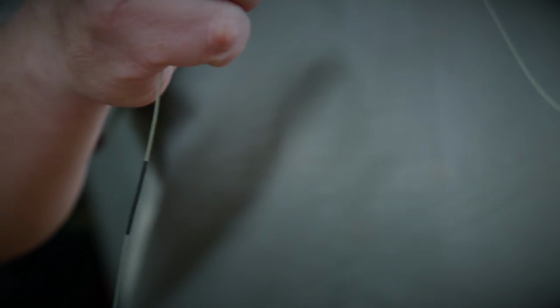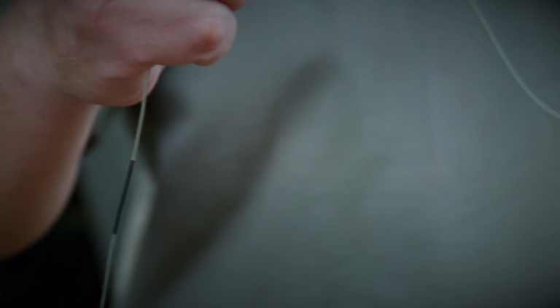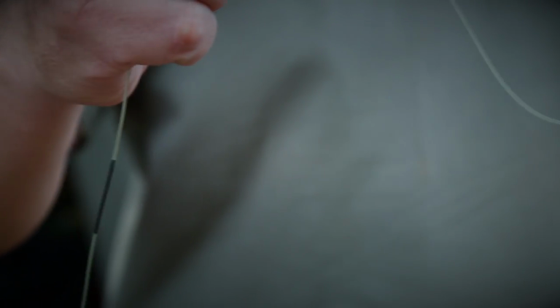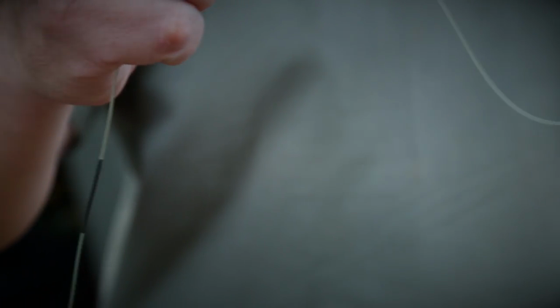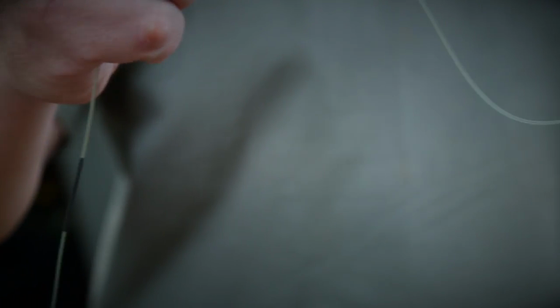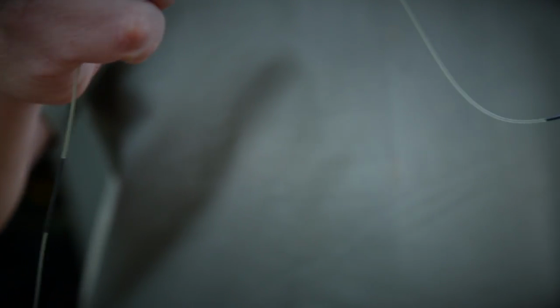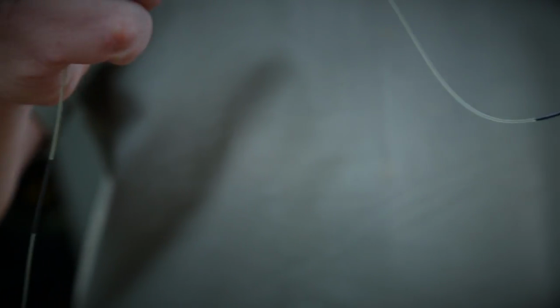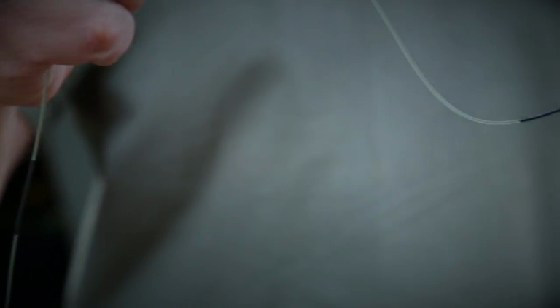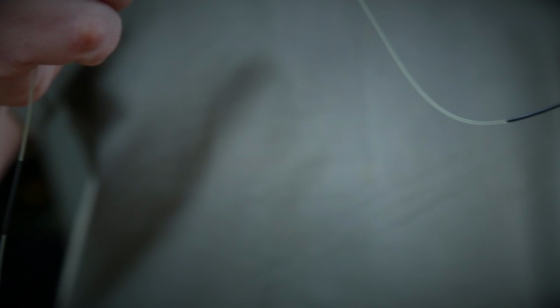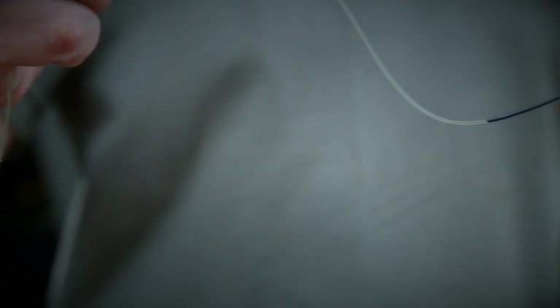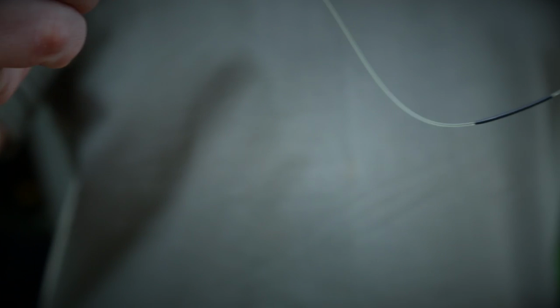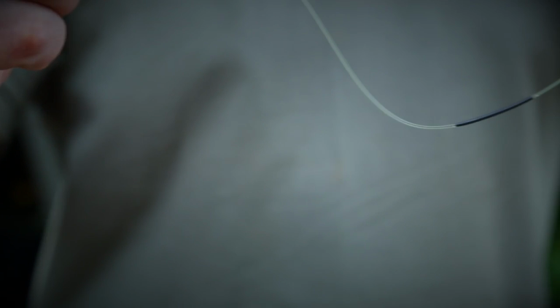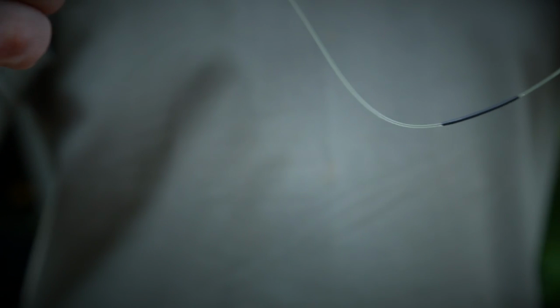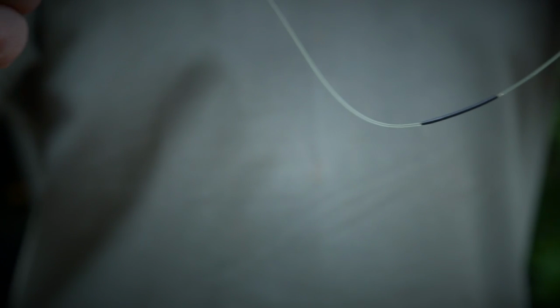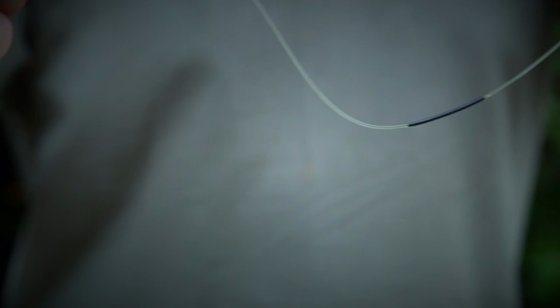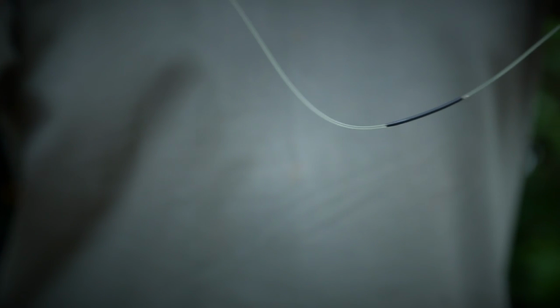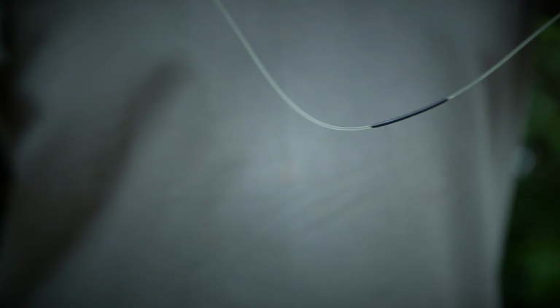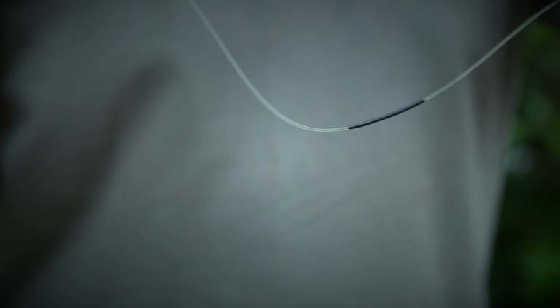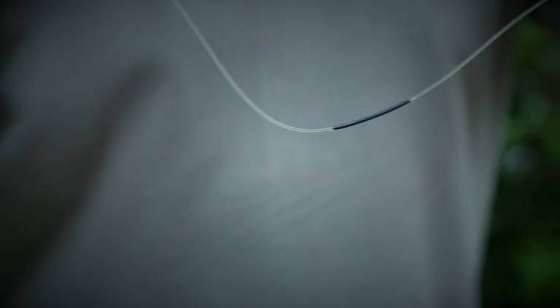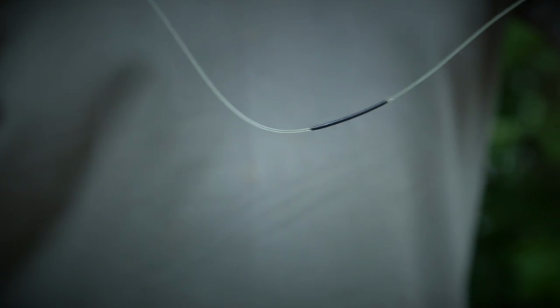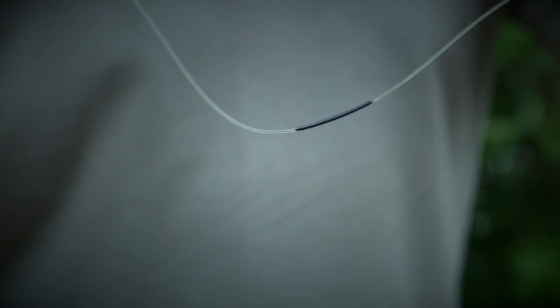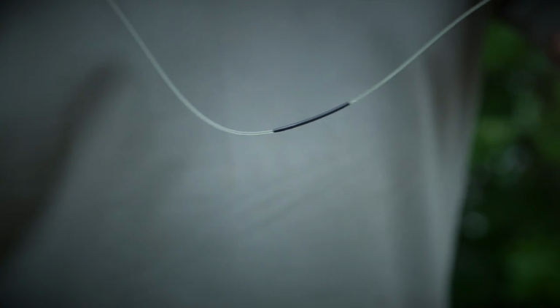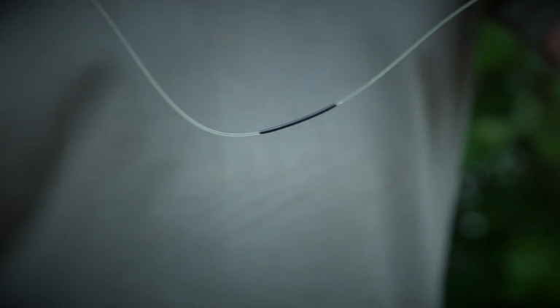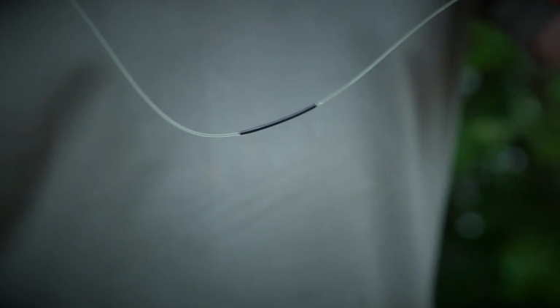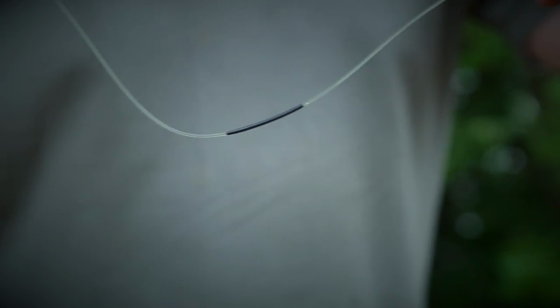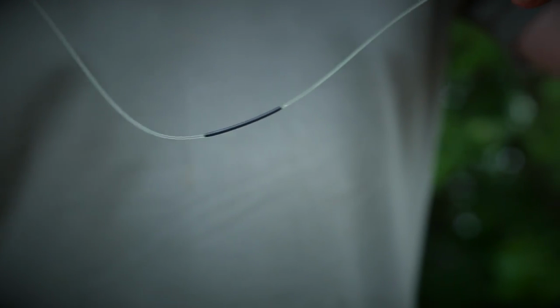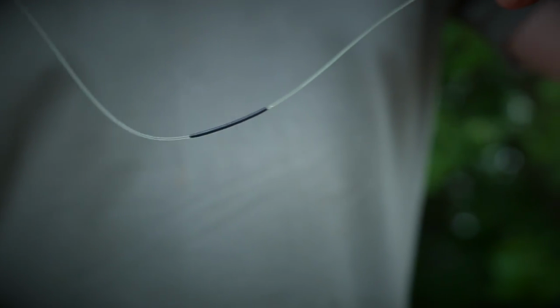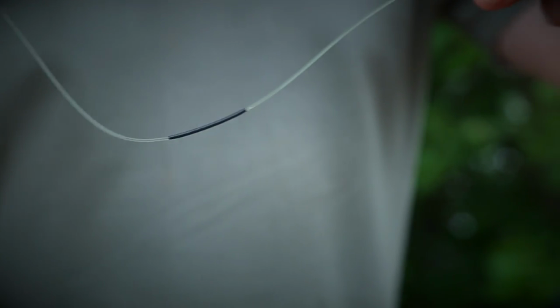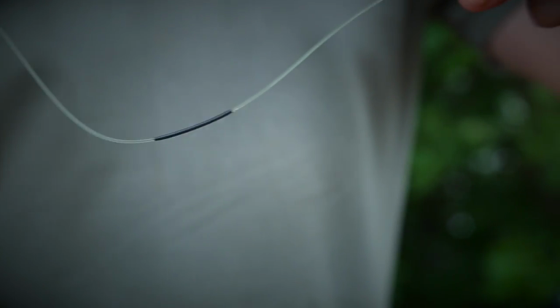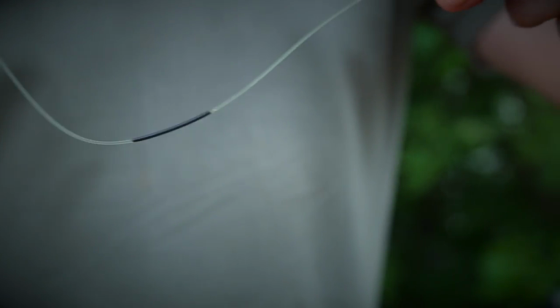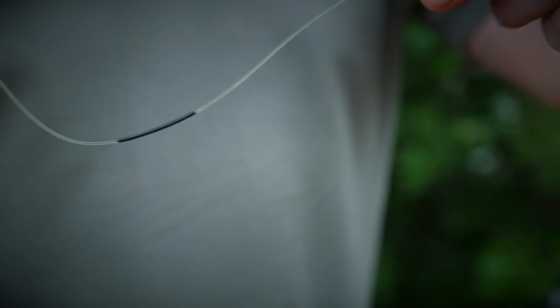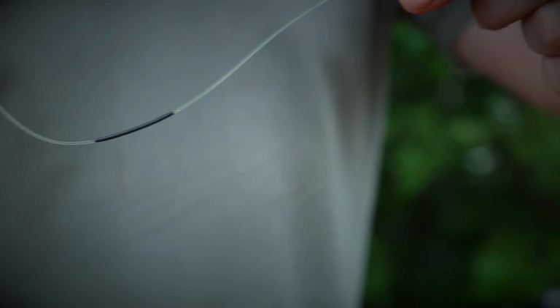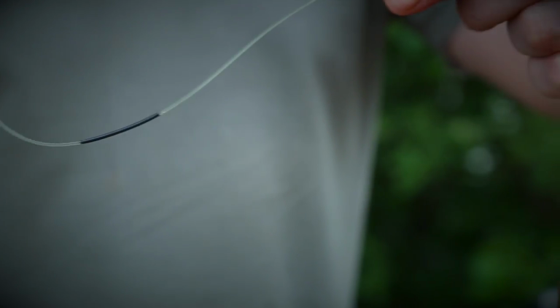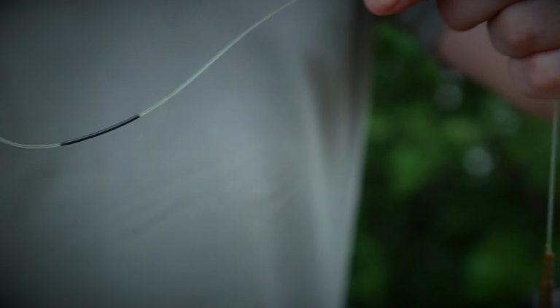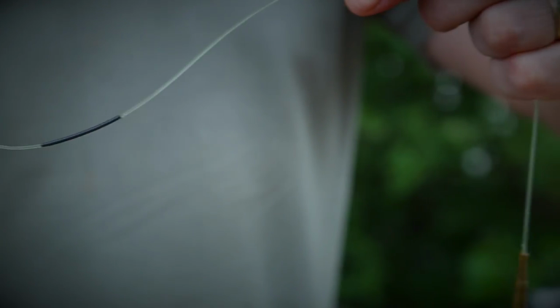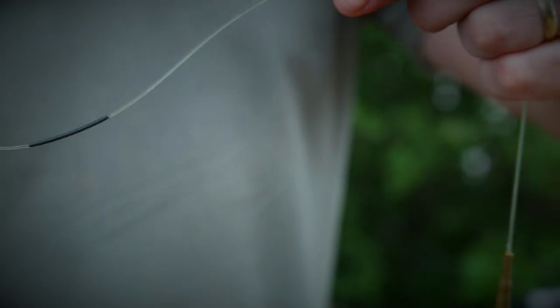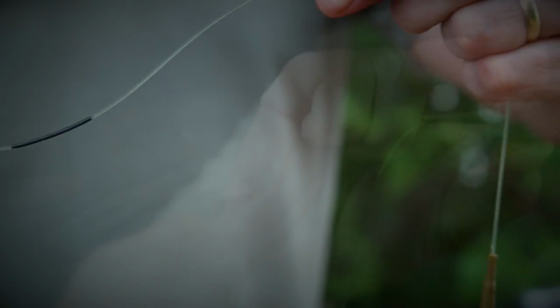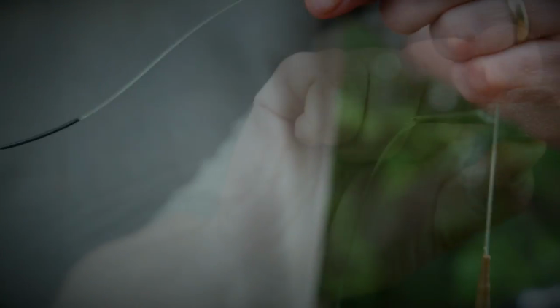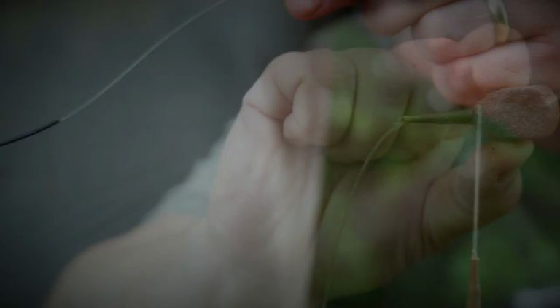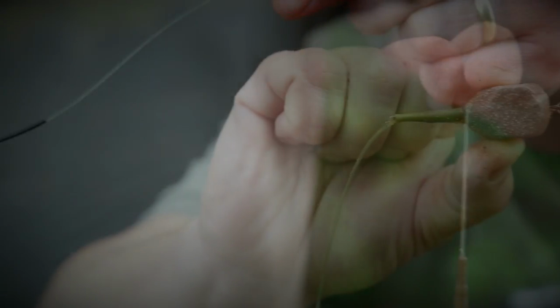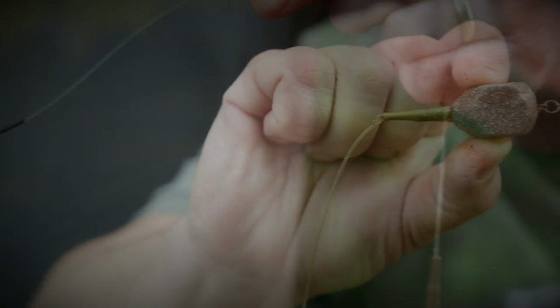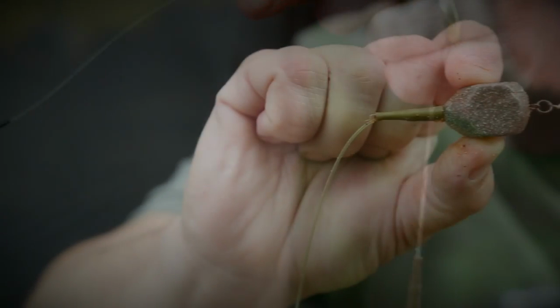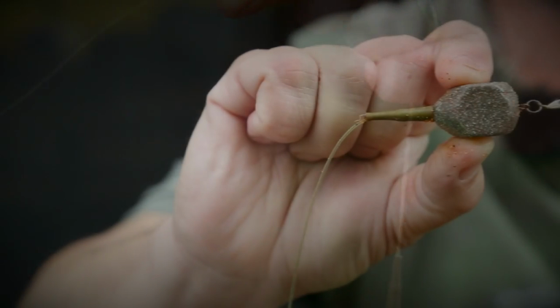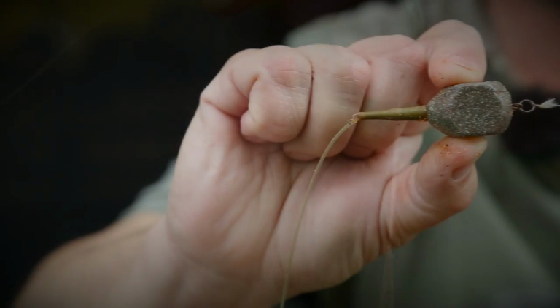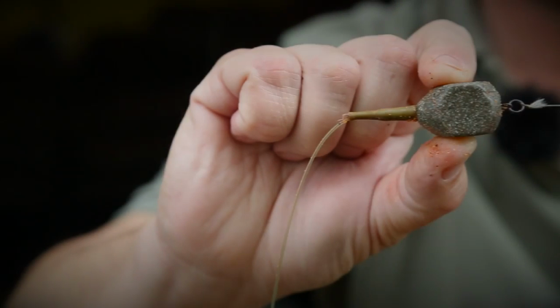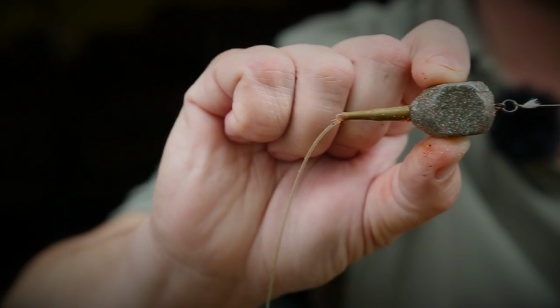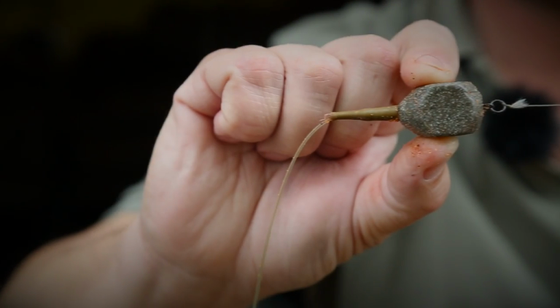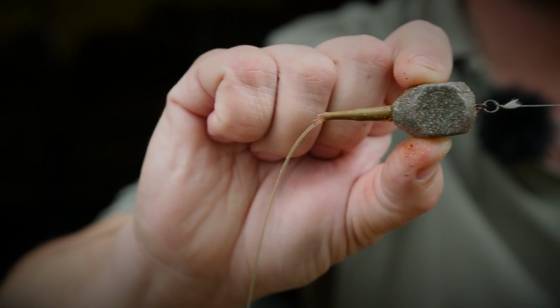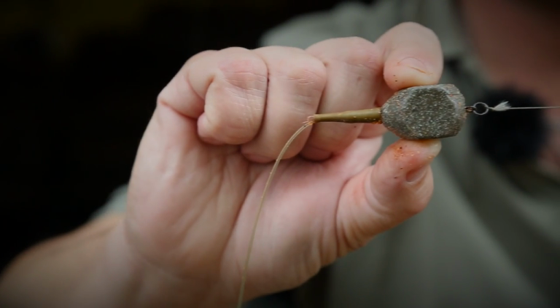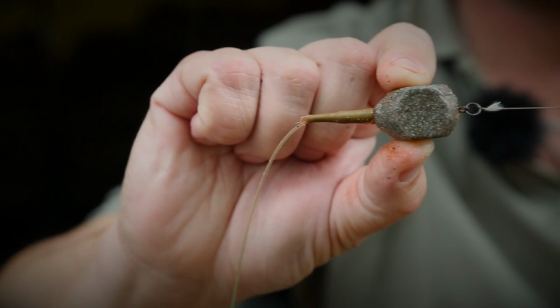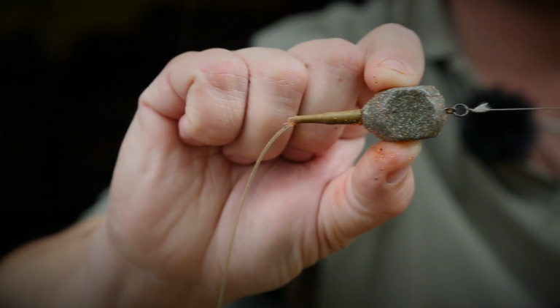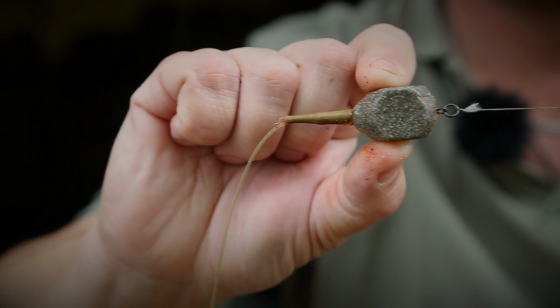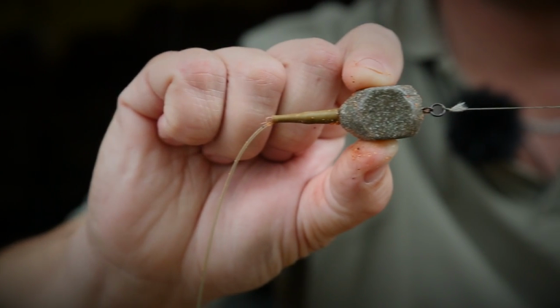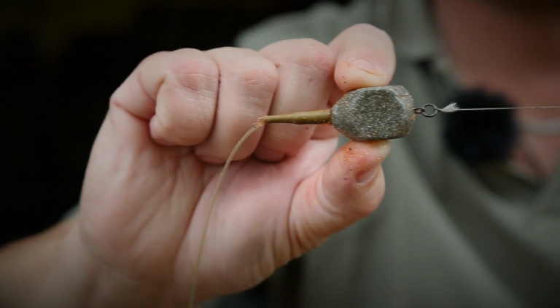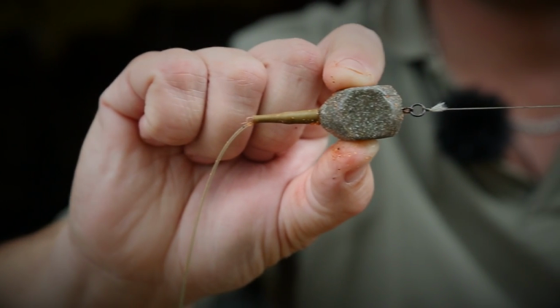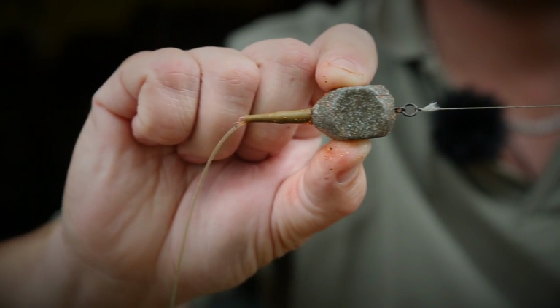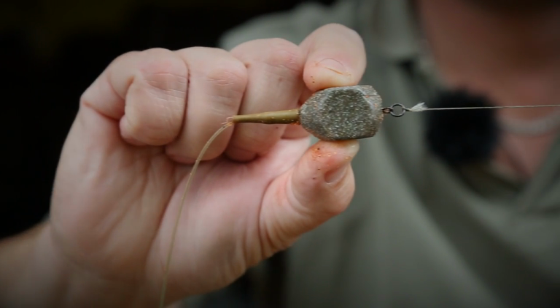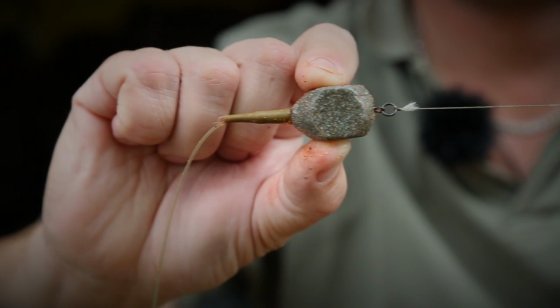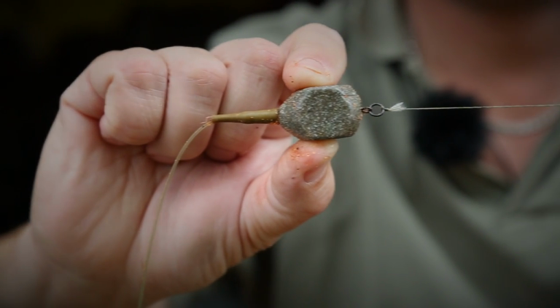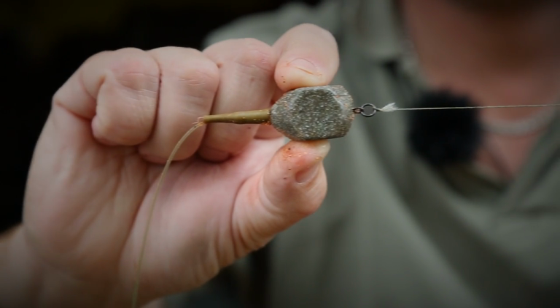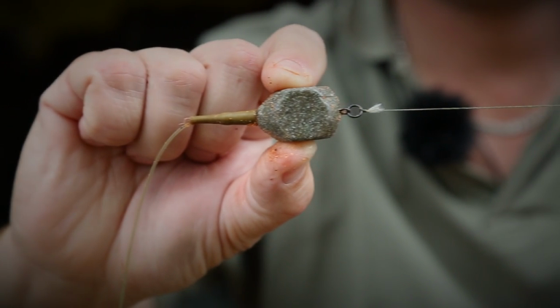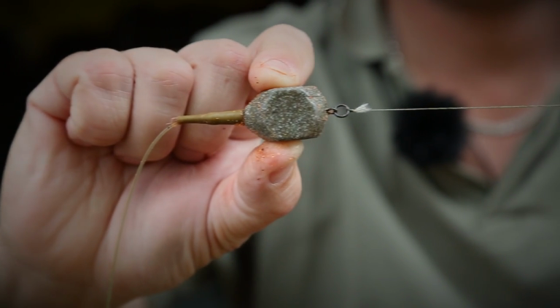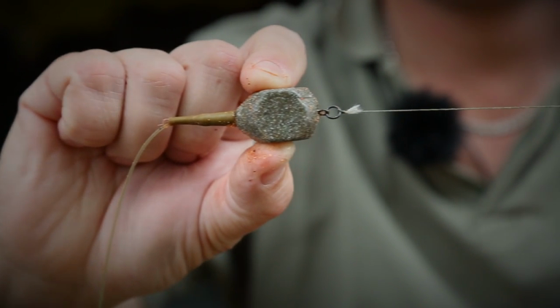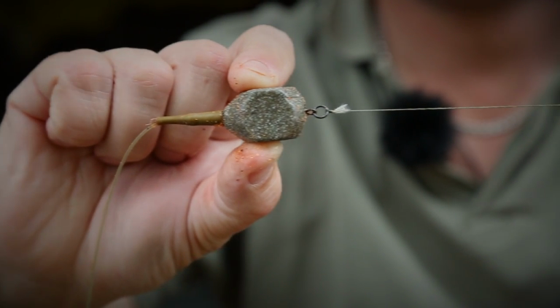What I've got here is a safe zone leader onto a short hook link, probably about three inches, something like that, and an inline lead.